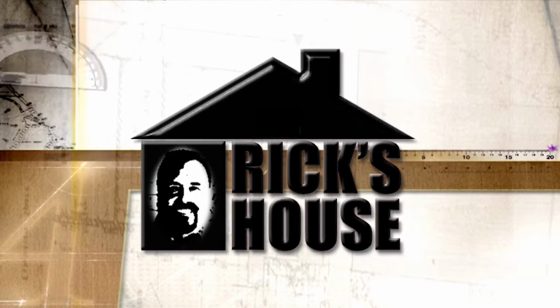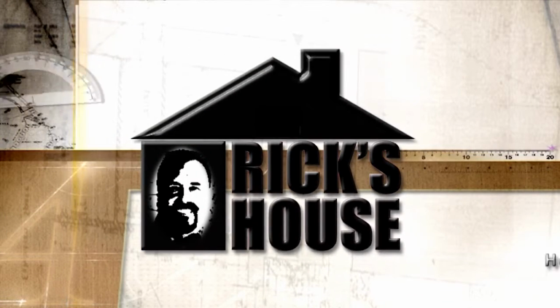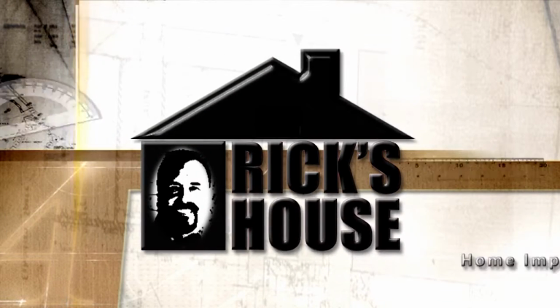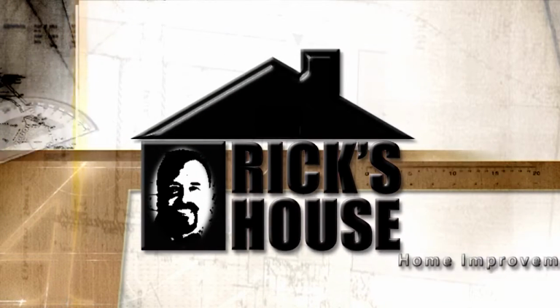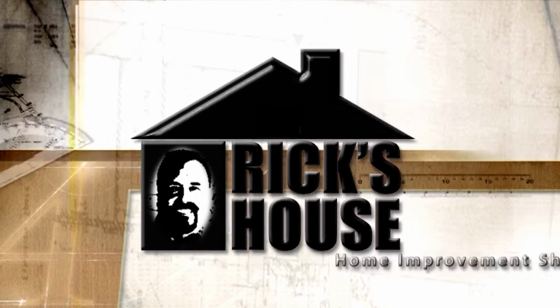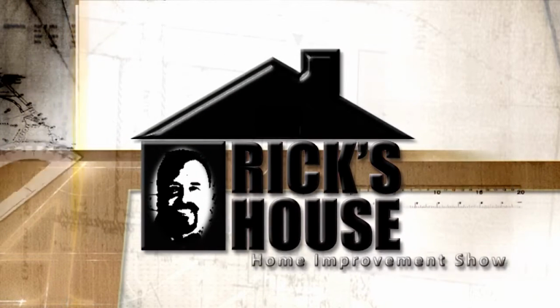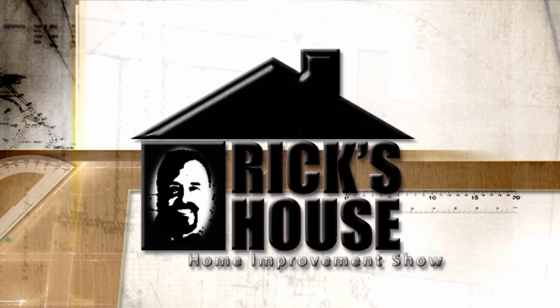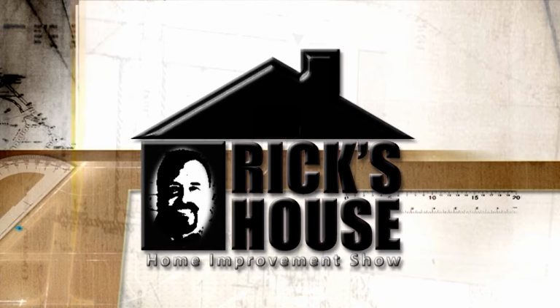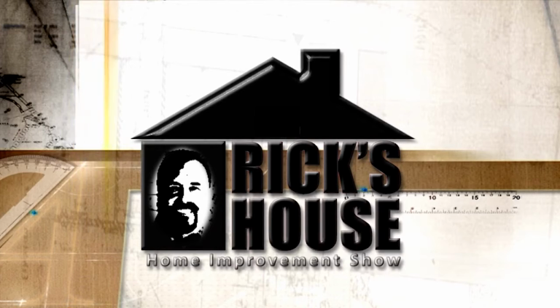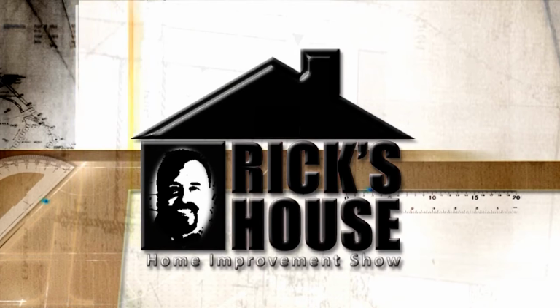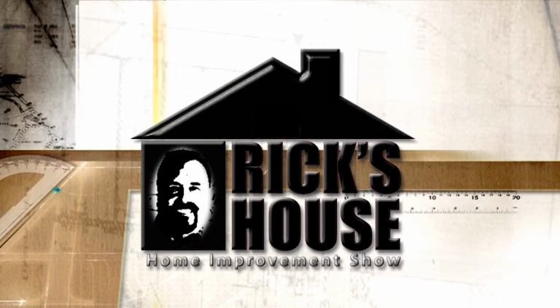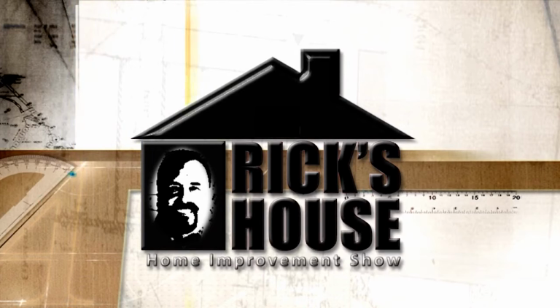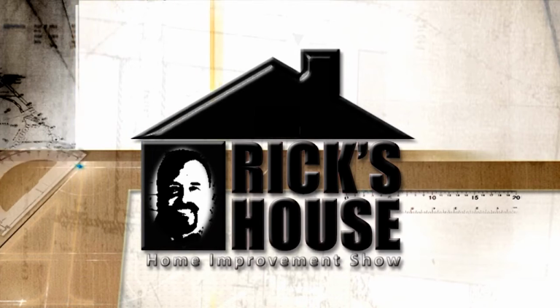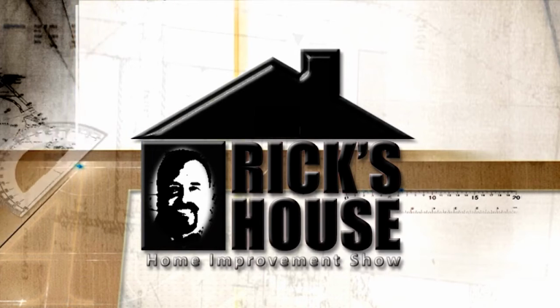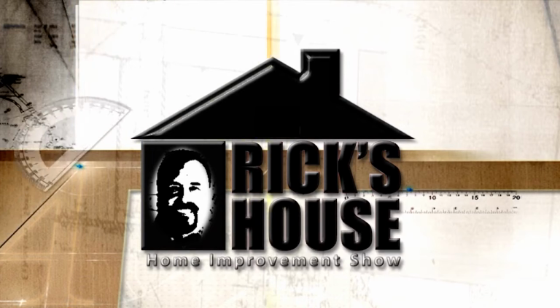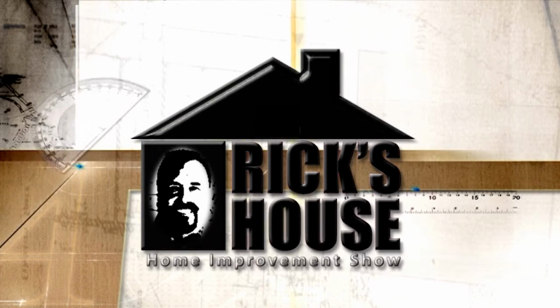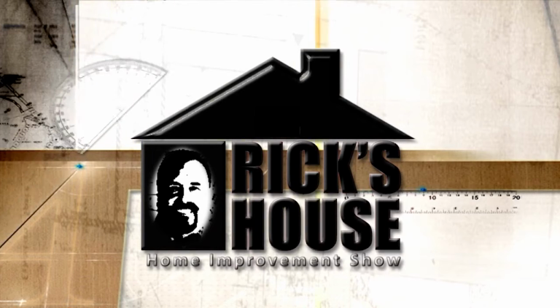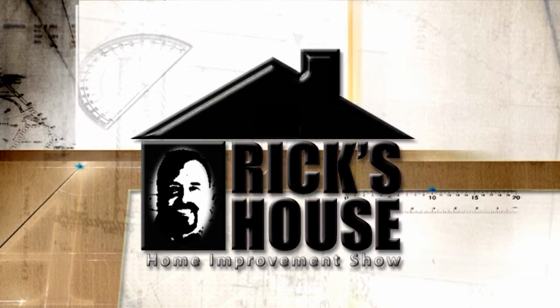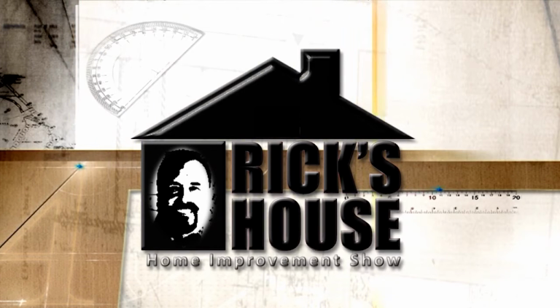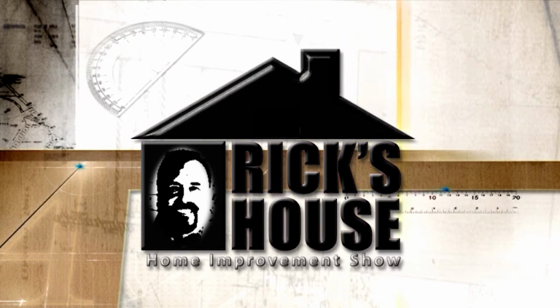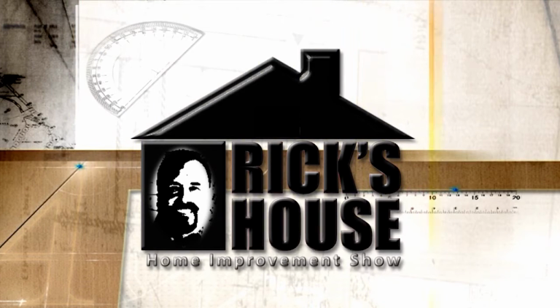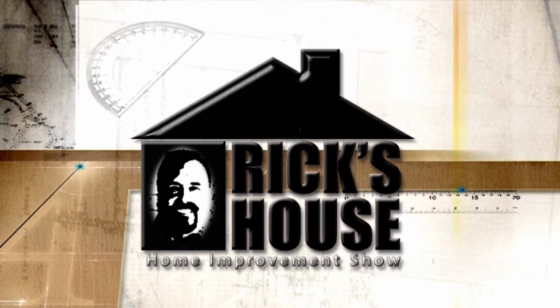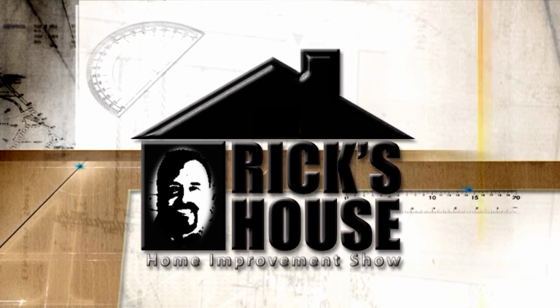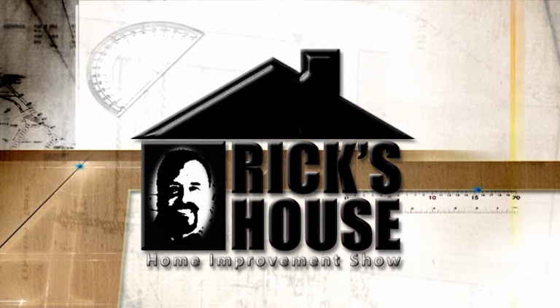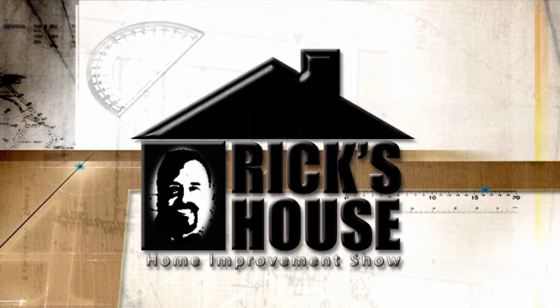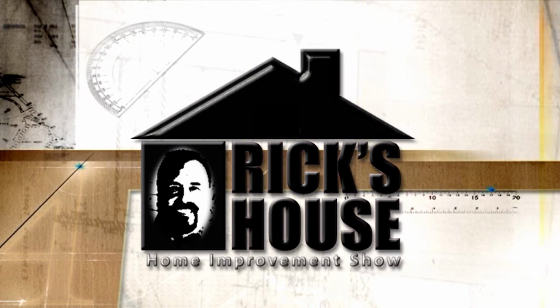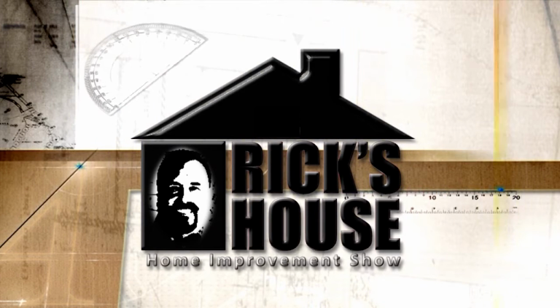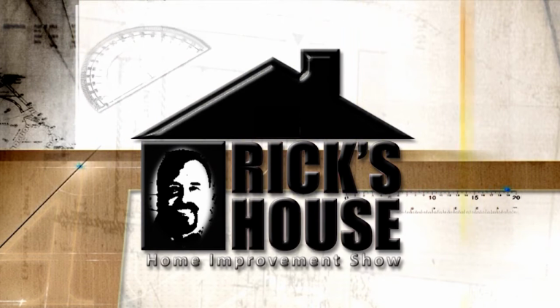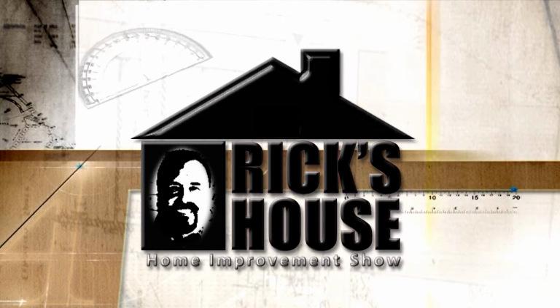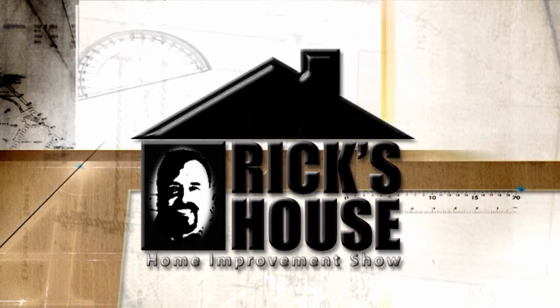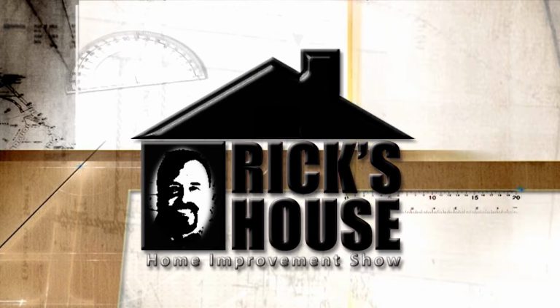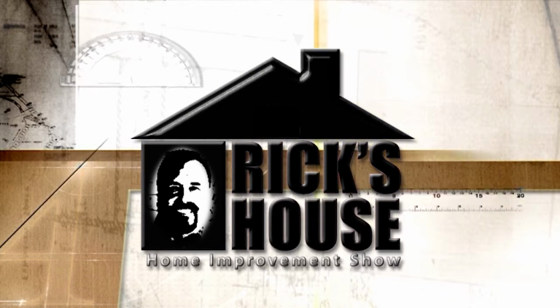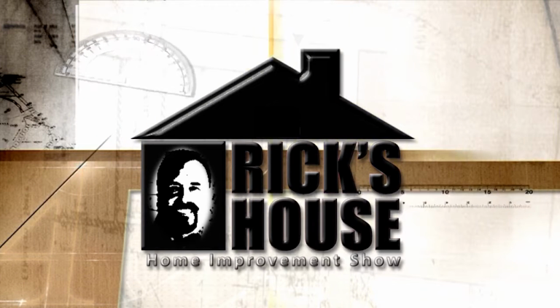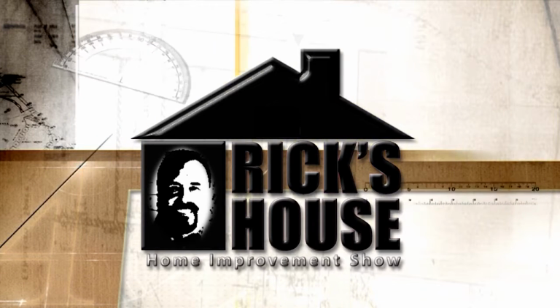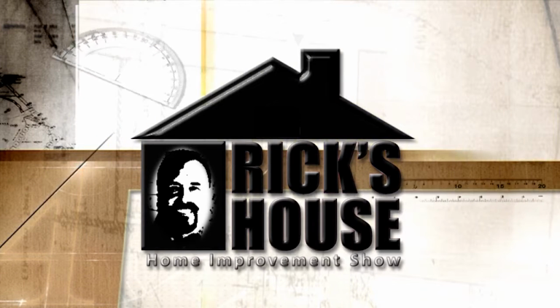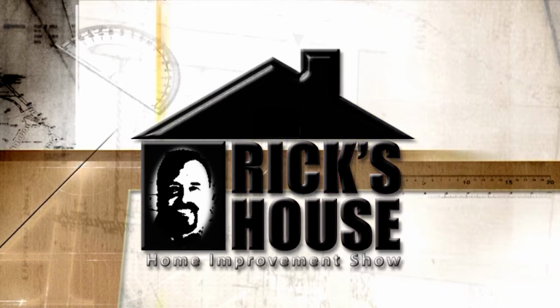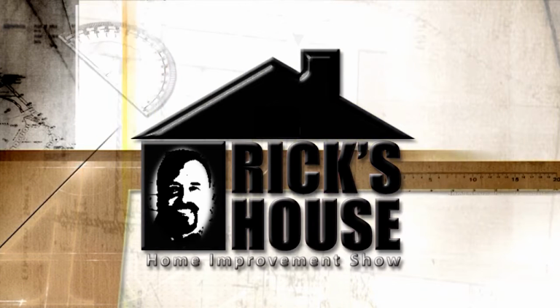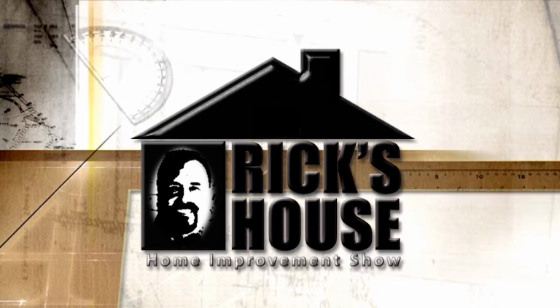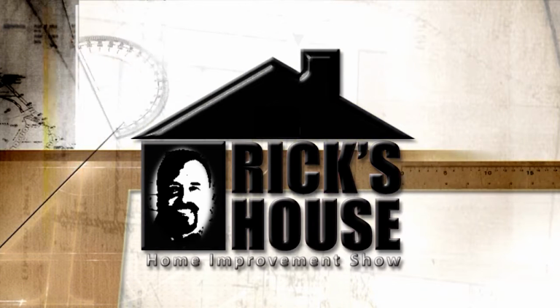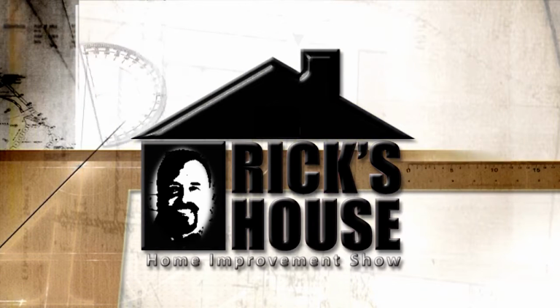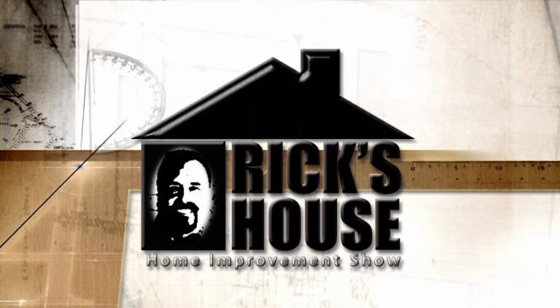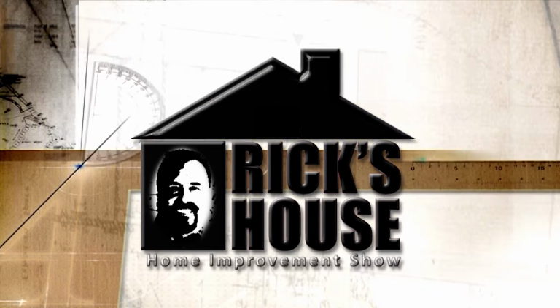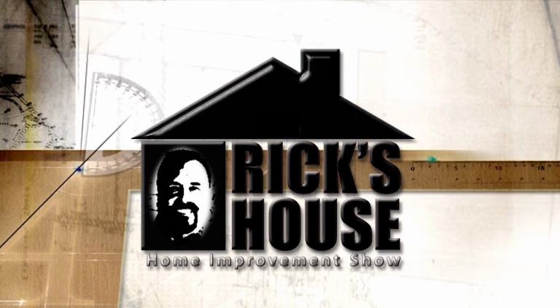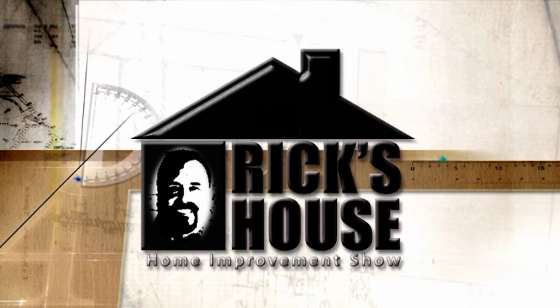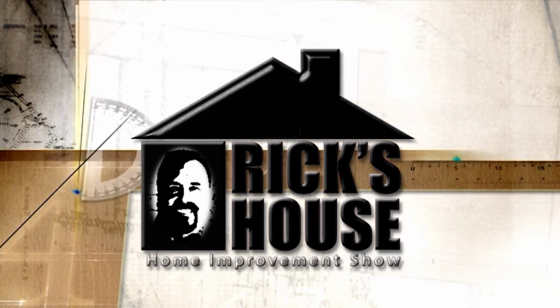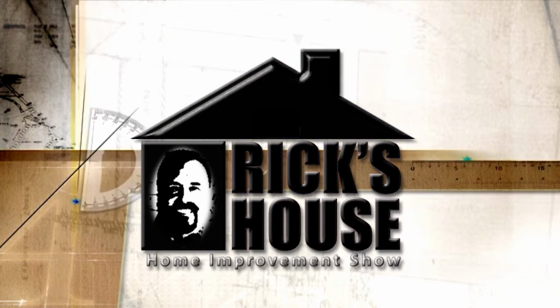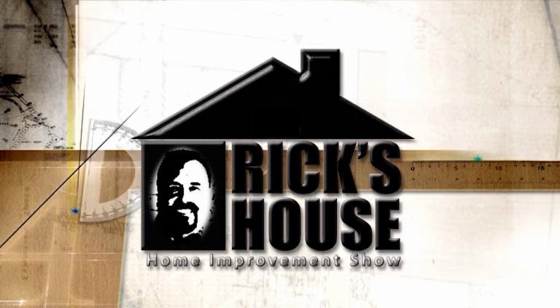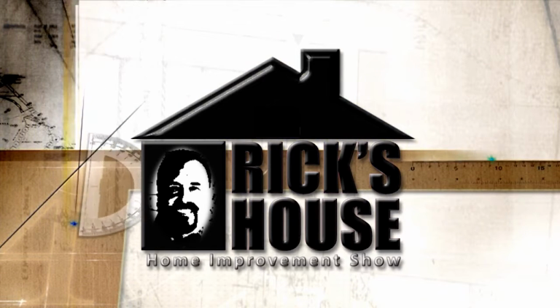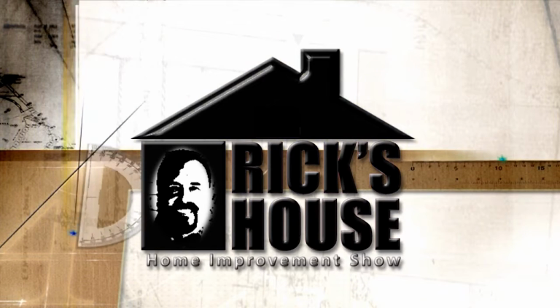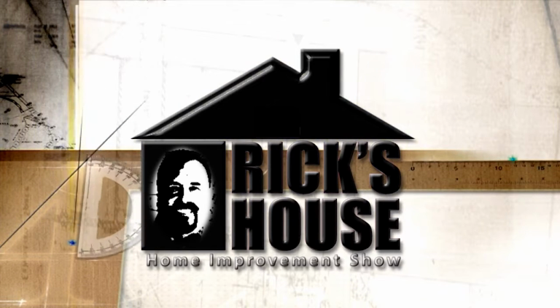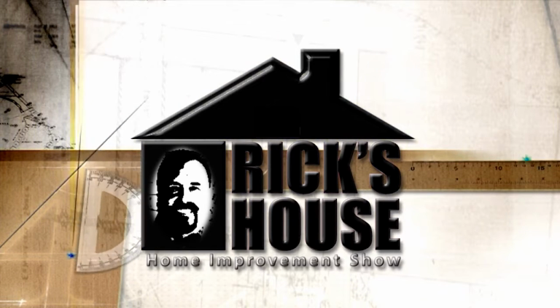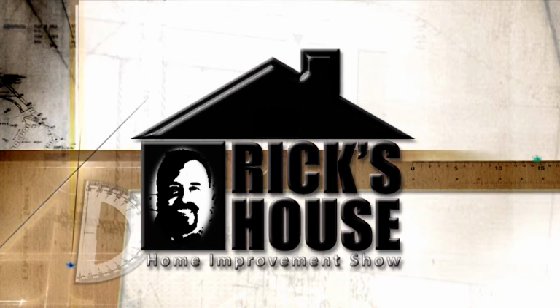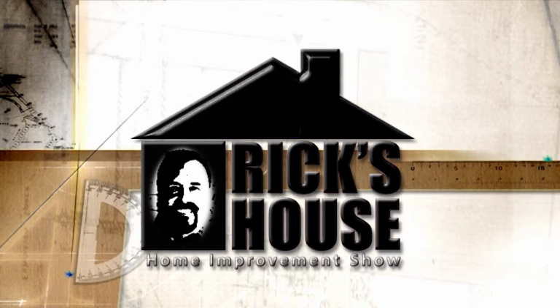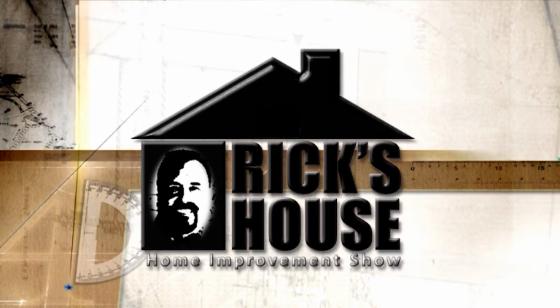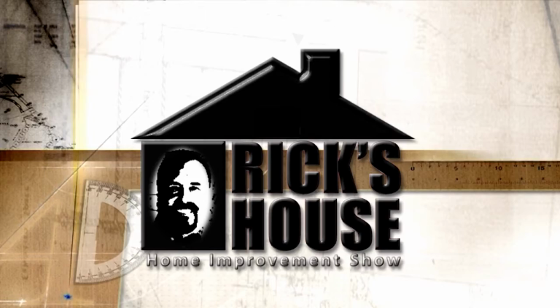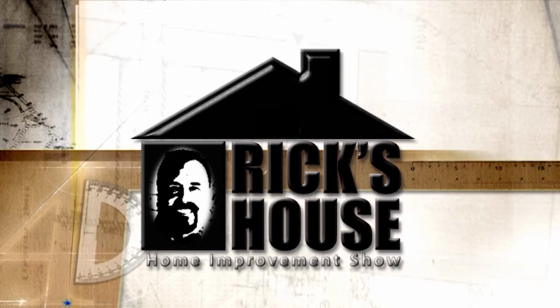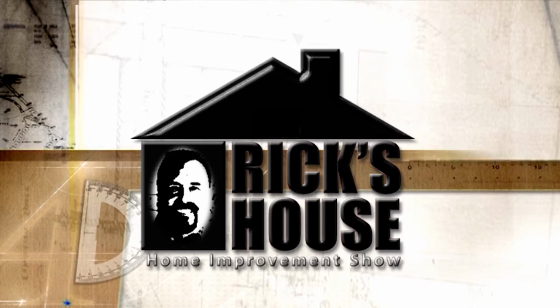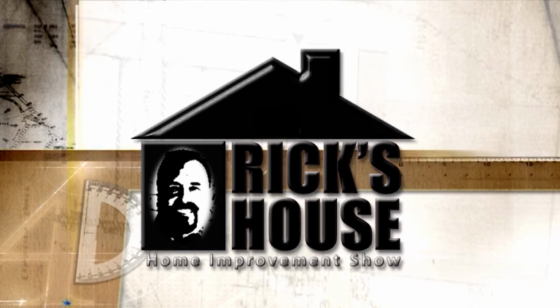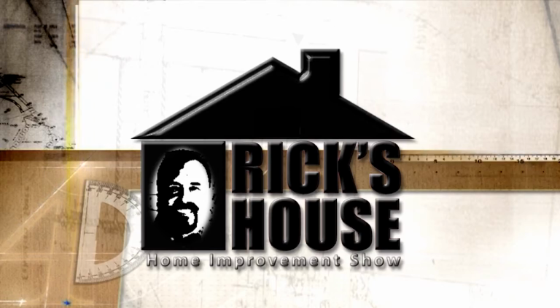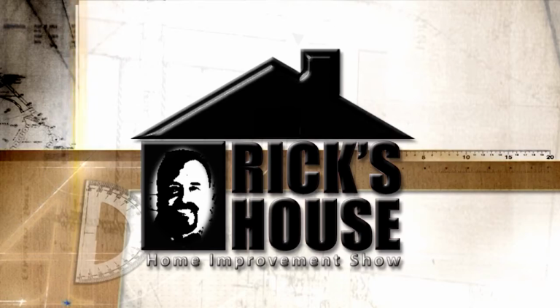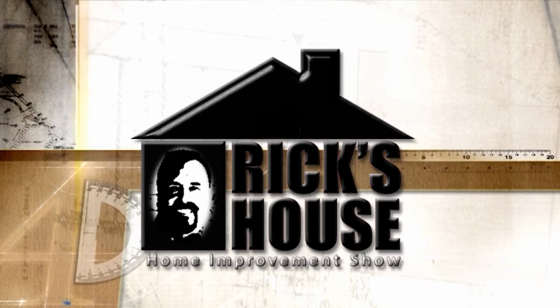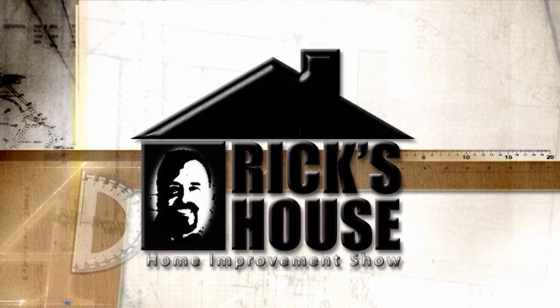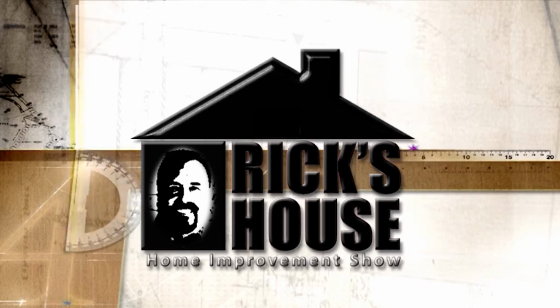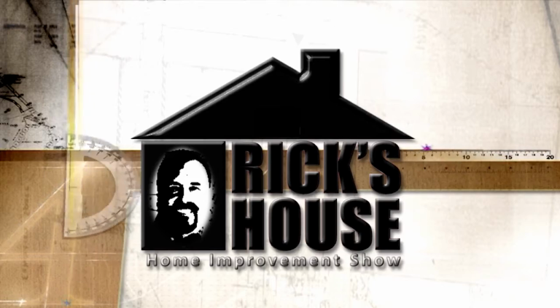If you've got a question, he'll help you figure it out, 'cause it's Rick's House.